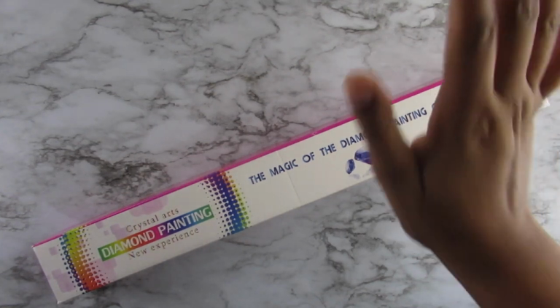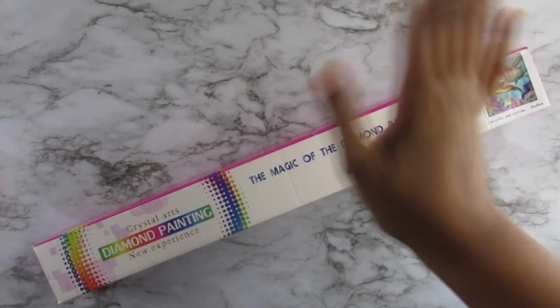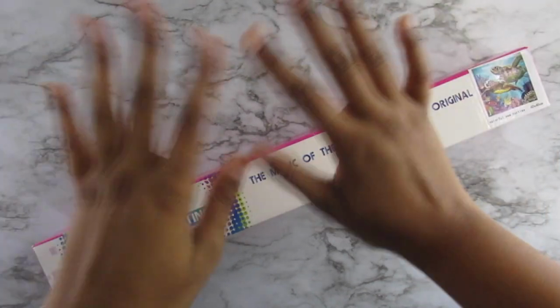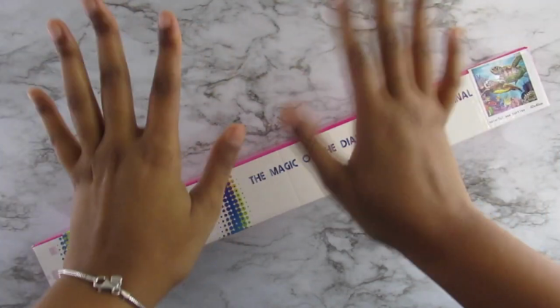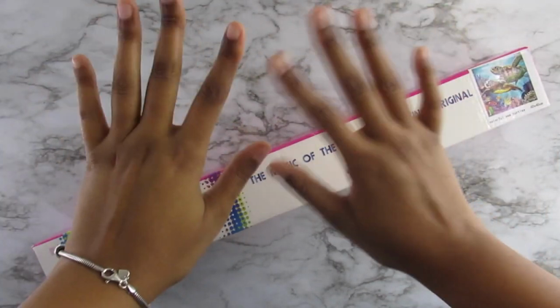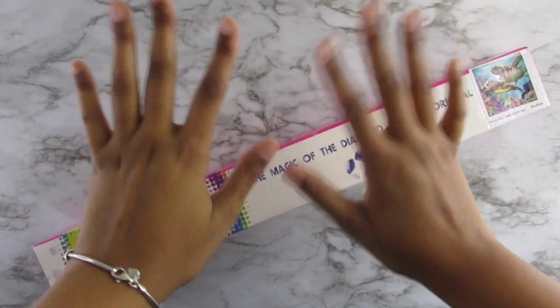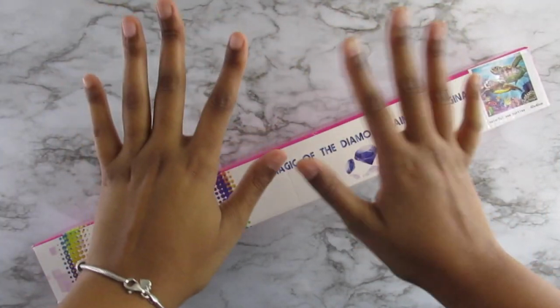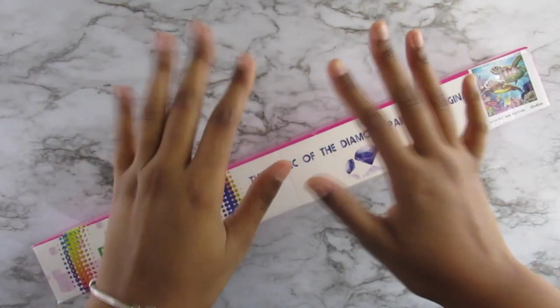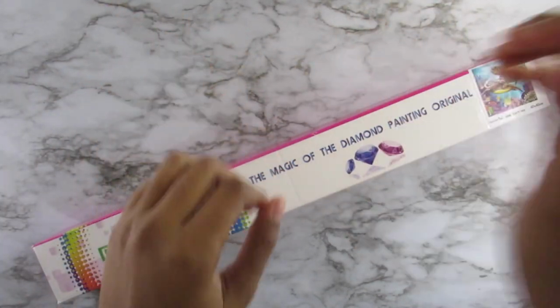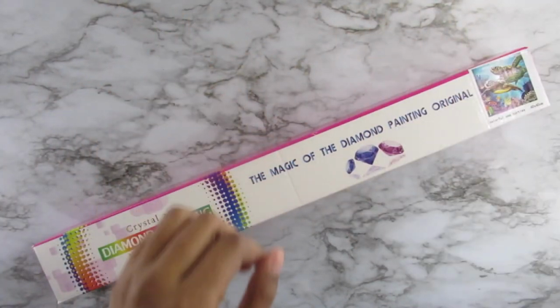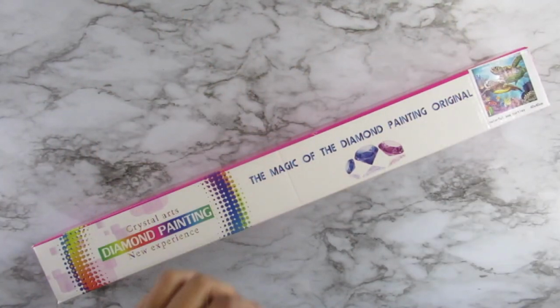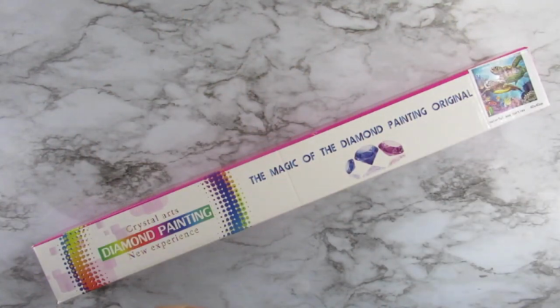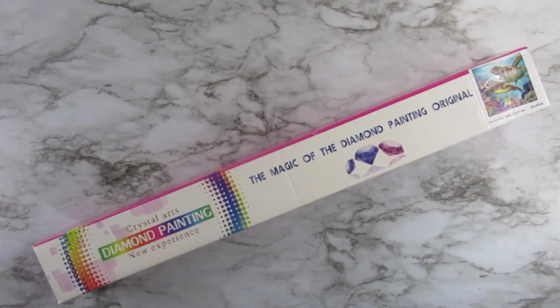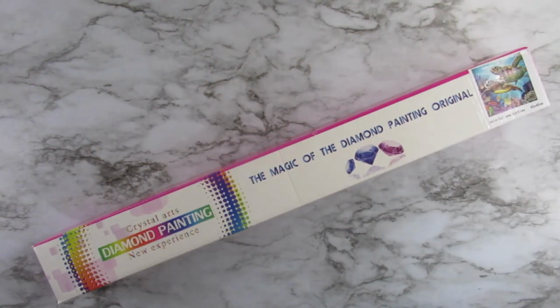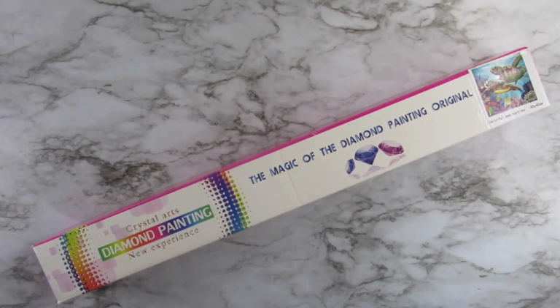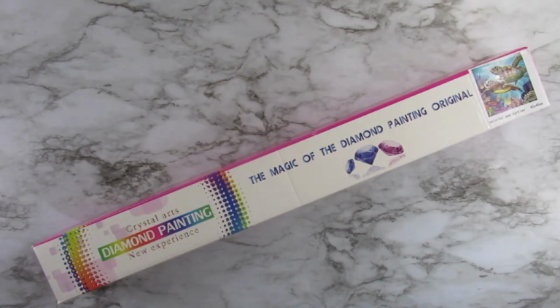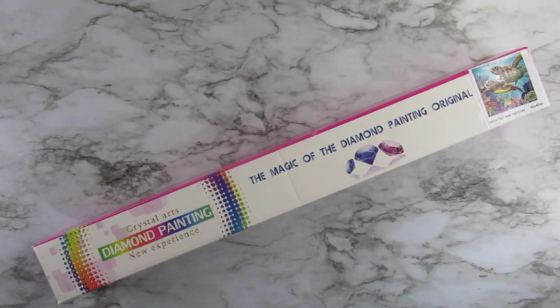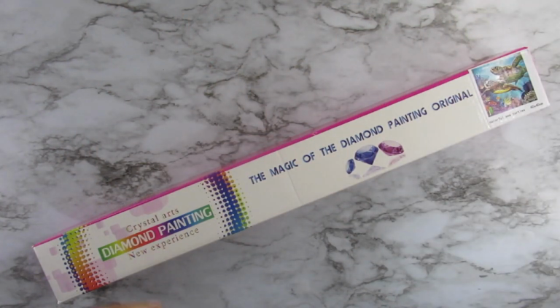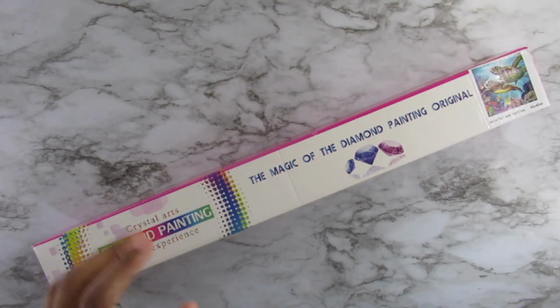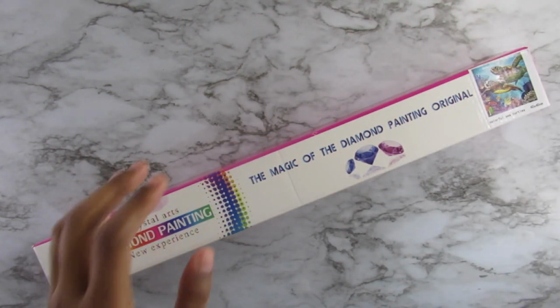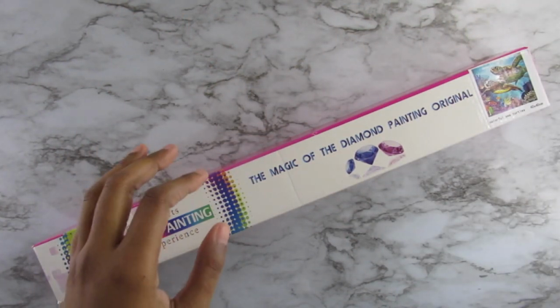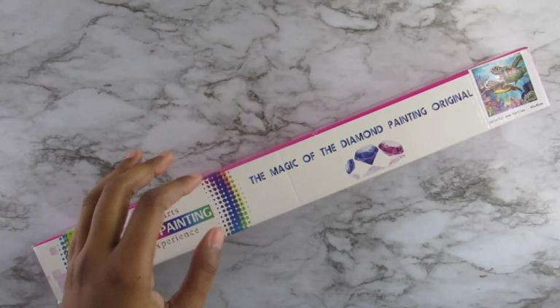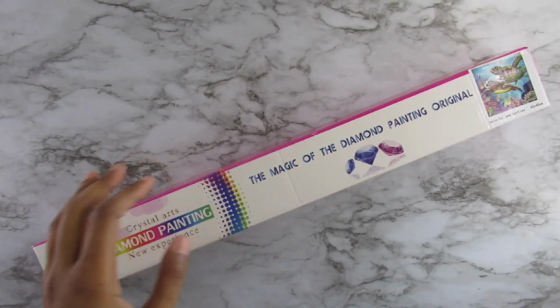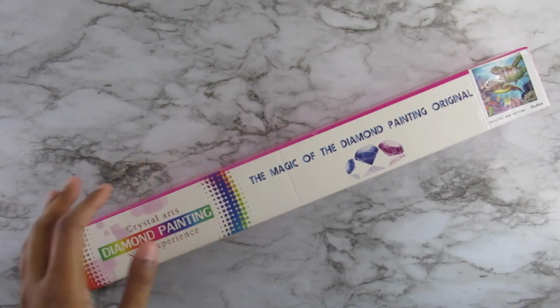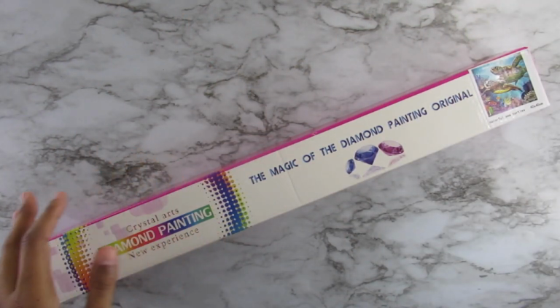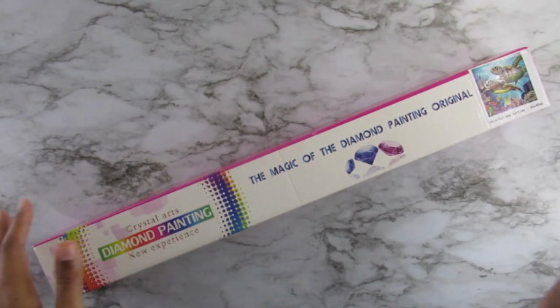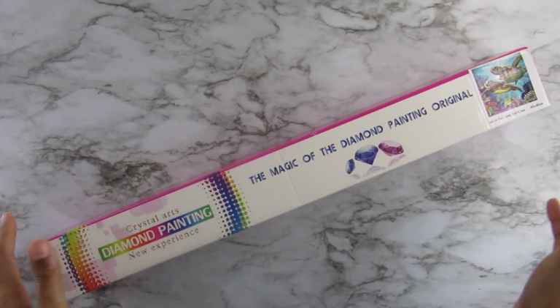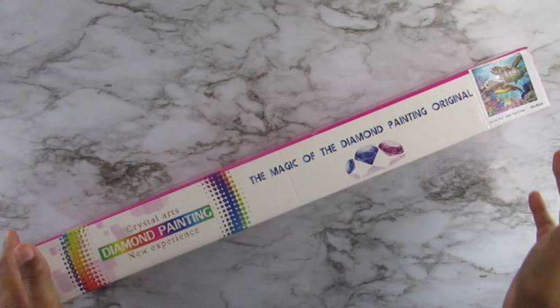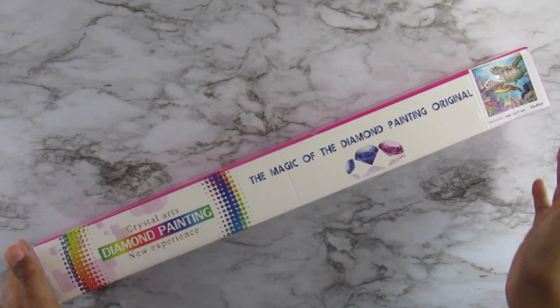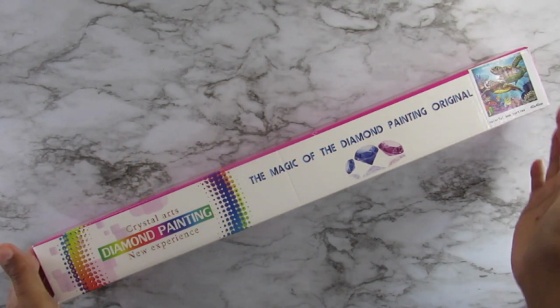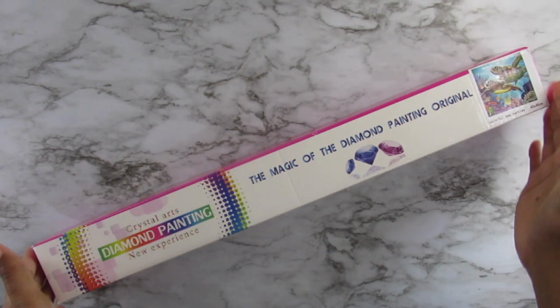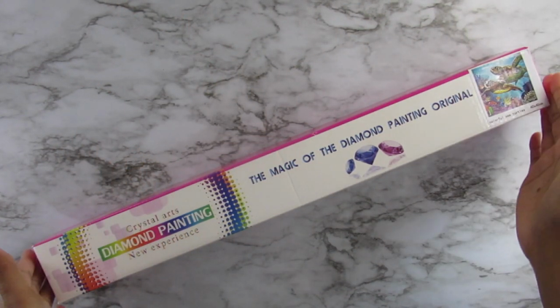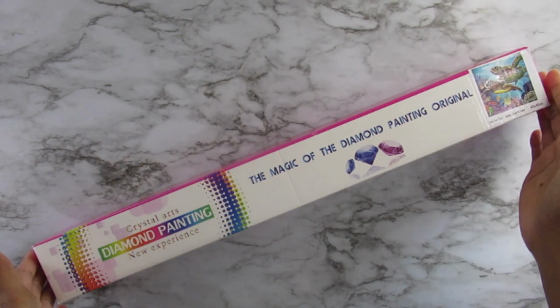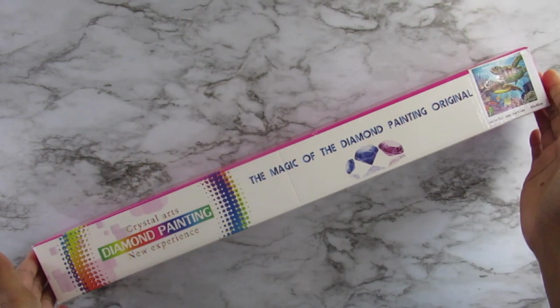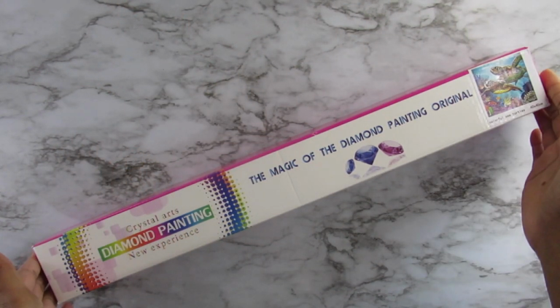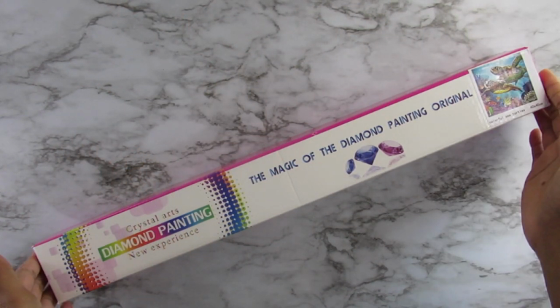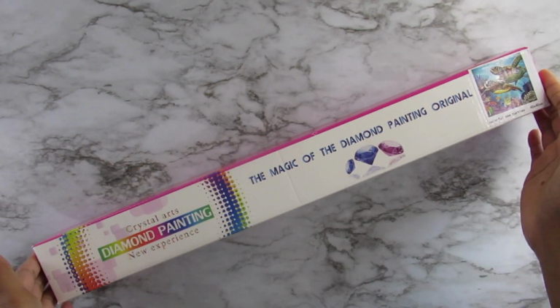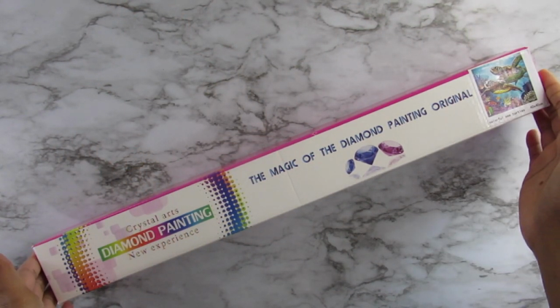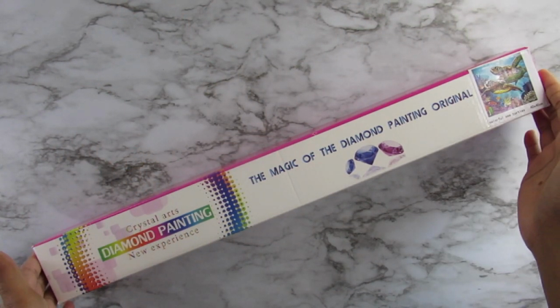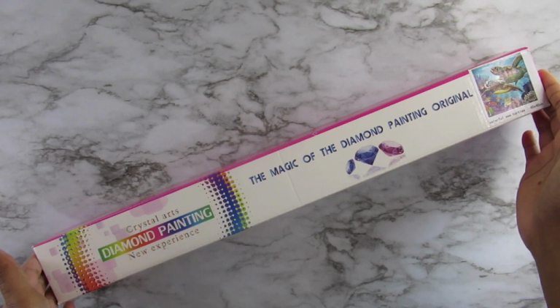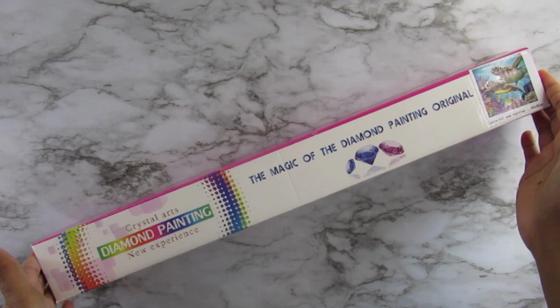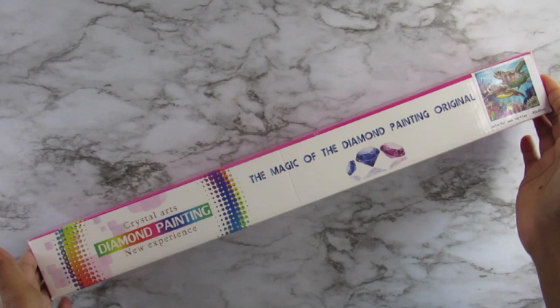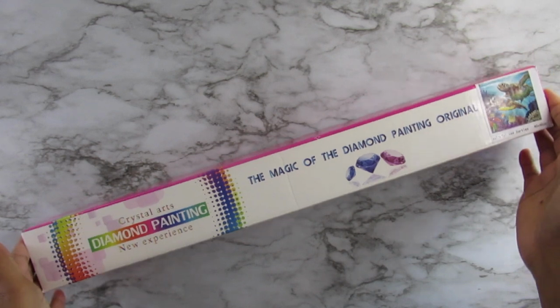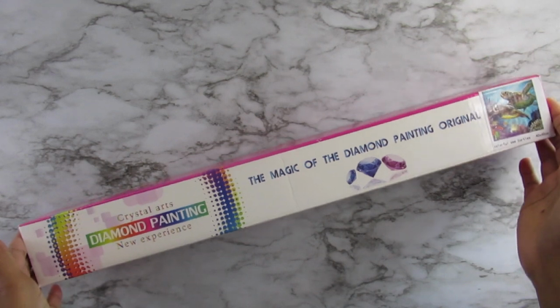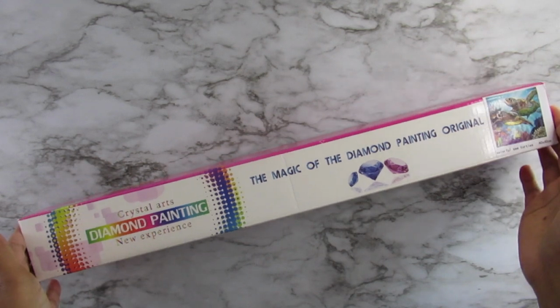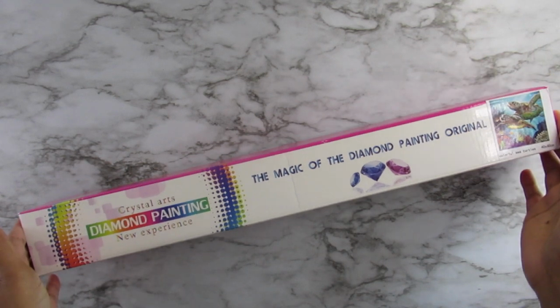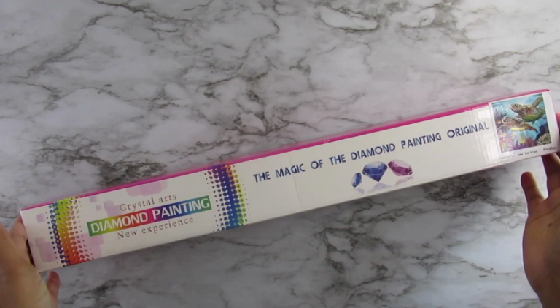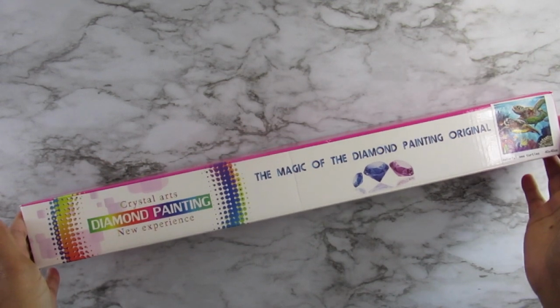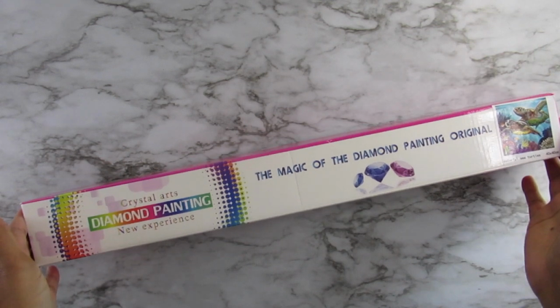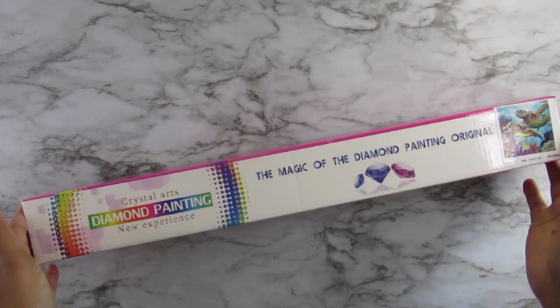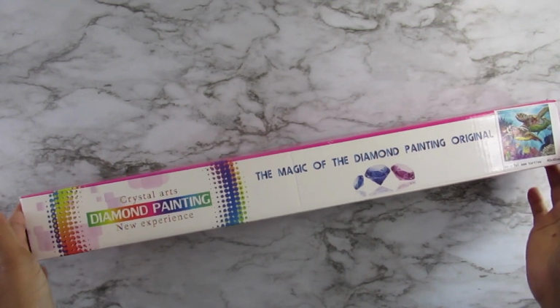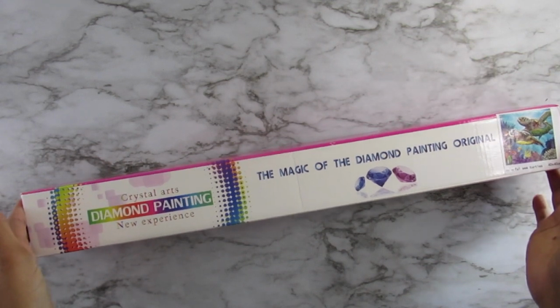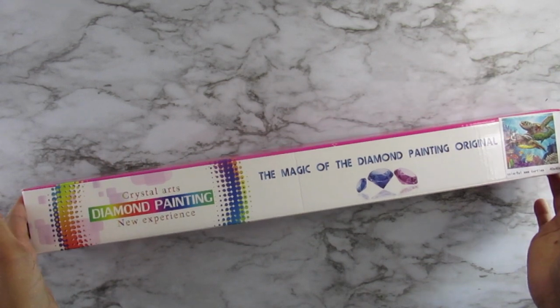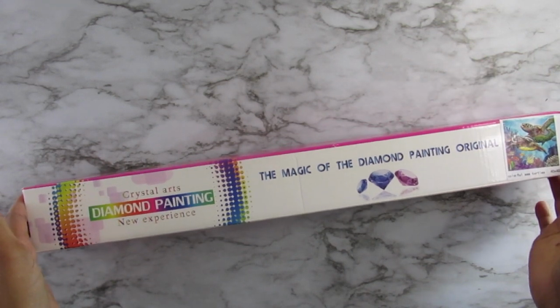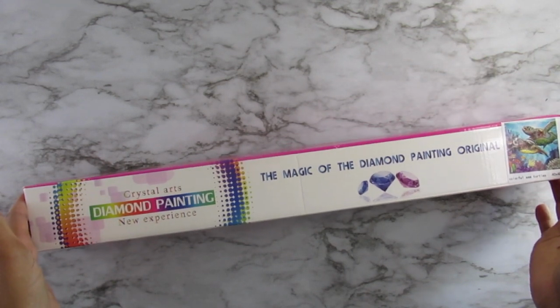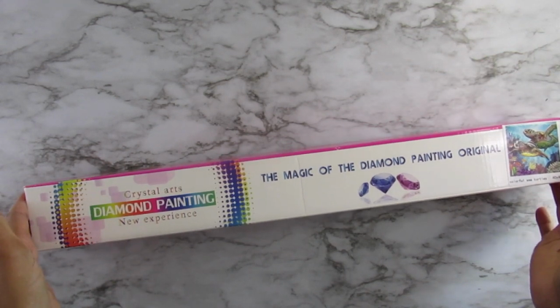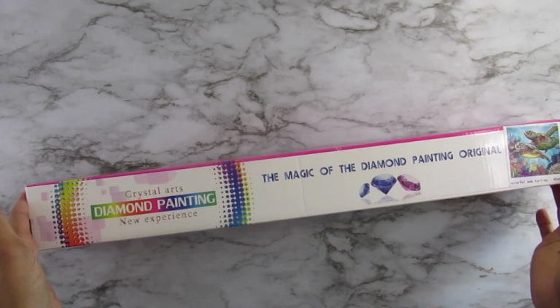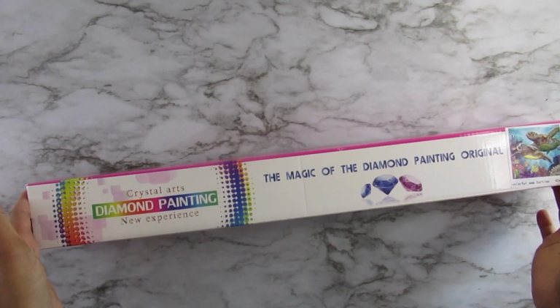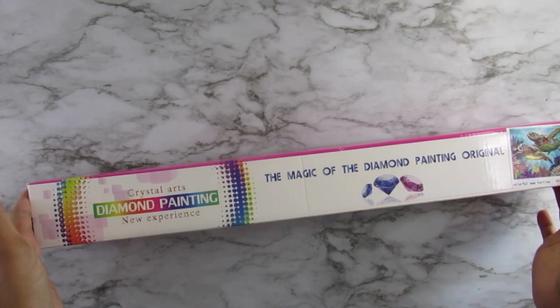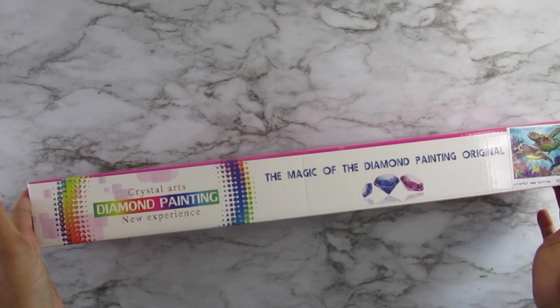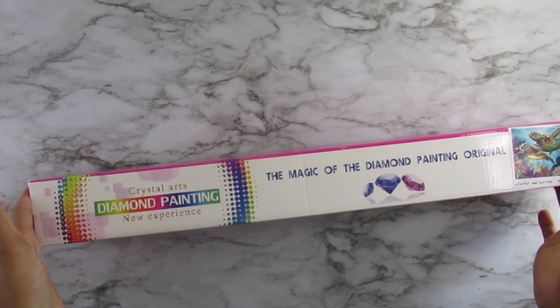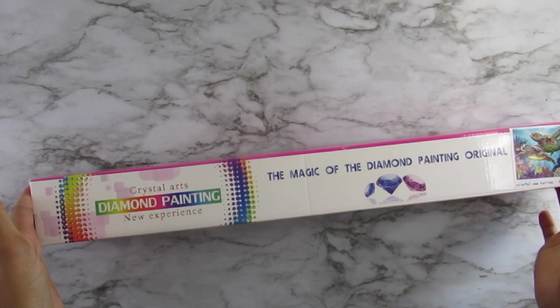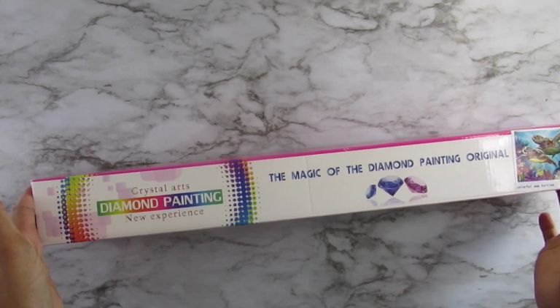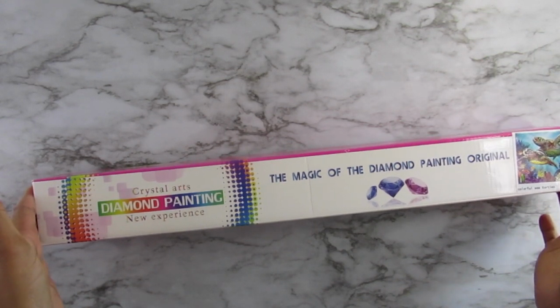Hi everyone, it's Whitney. Welcome back to my channel. In this video, I have an unboxing from a company called Crystal Art Canvas.